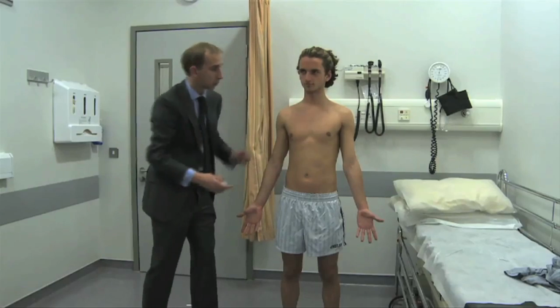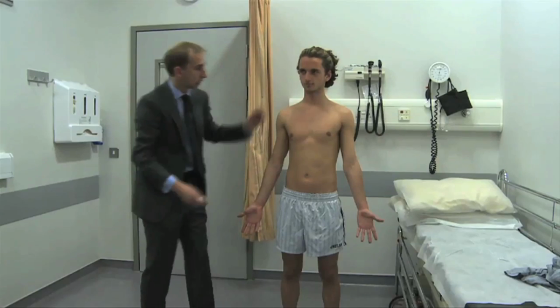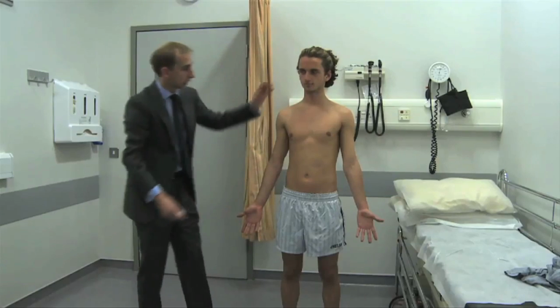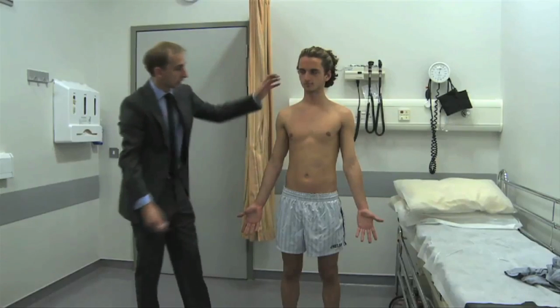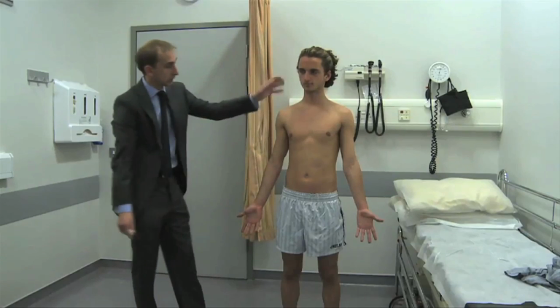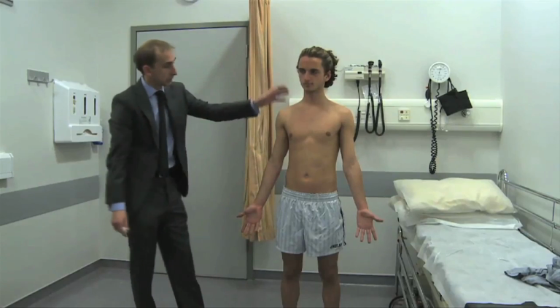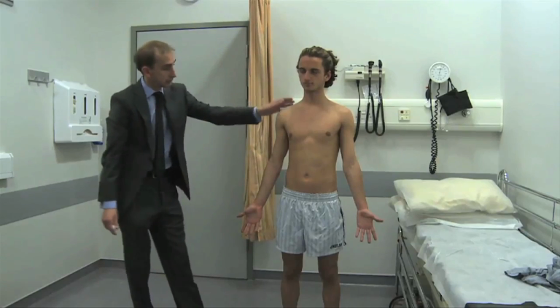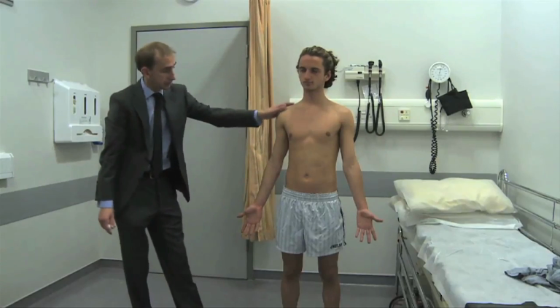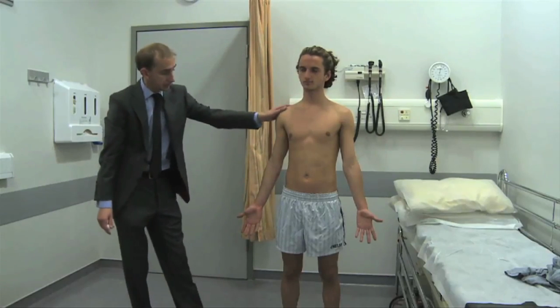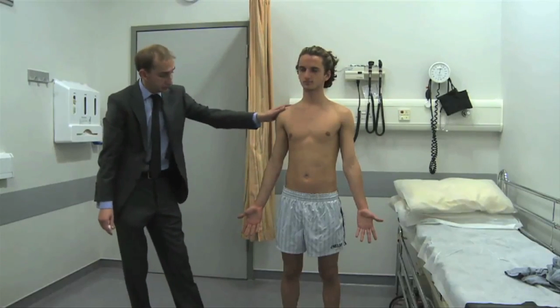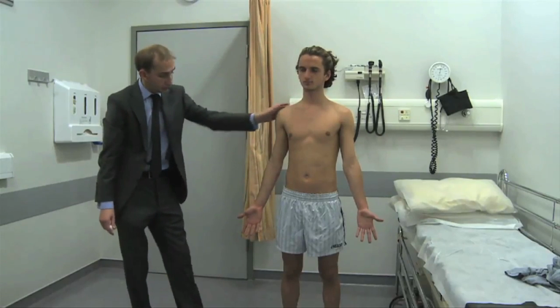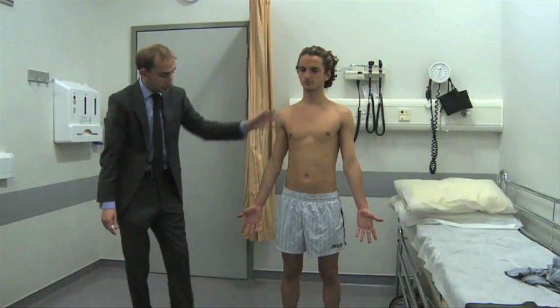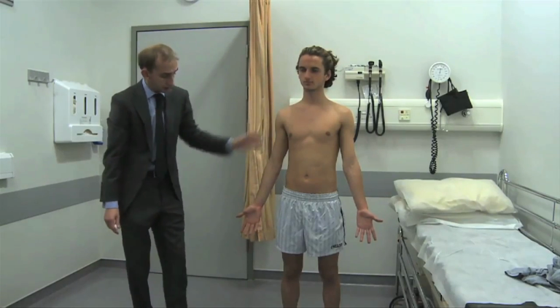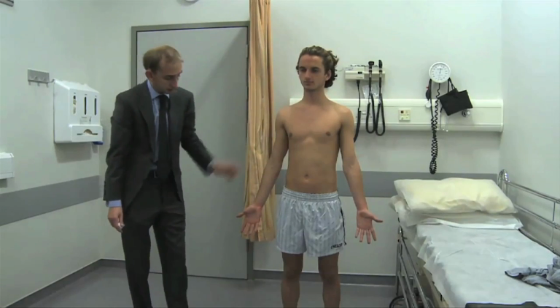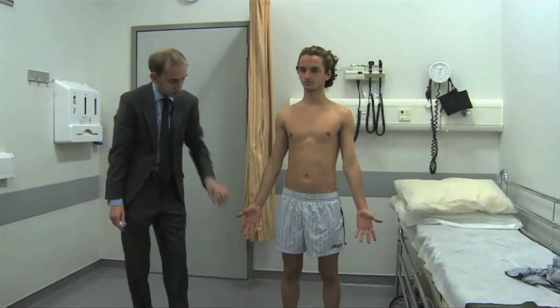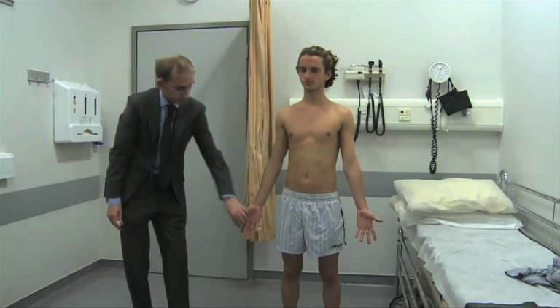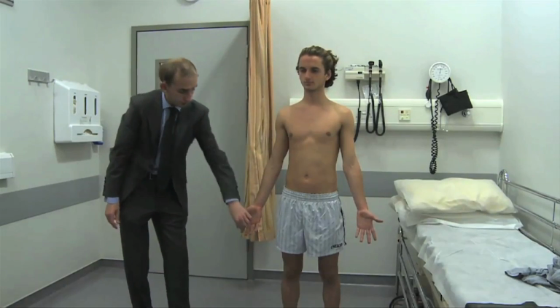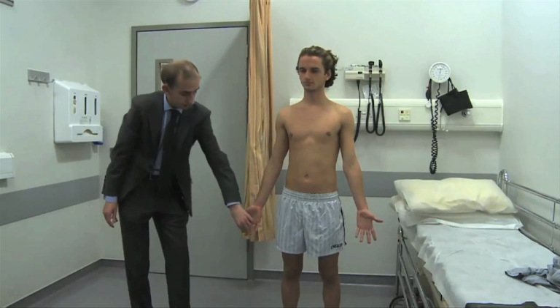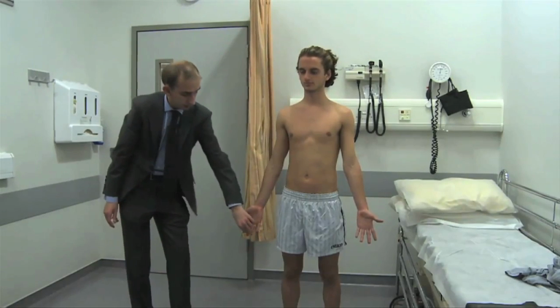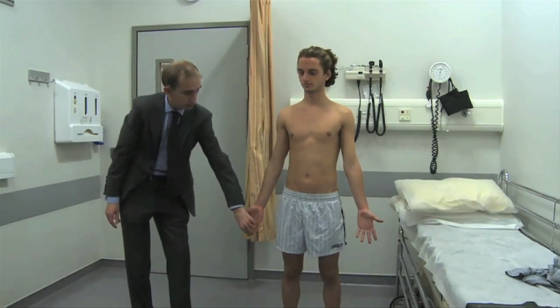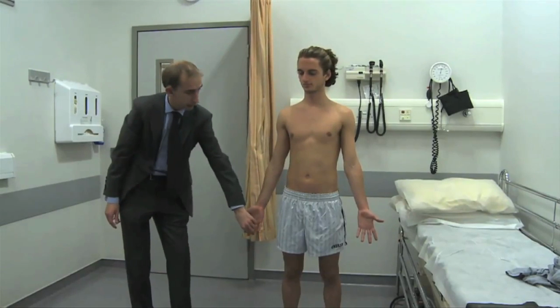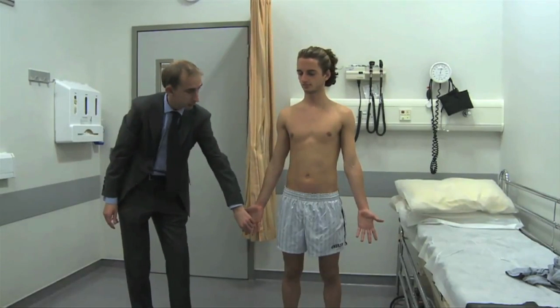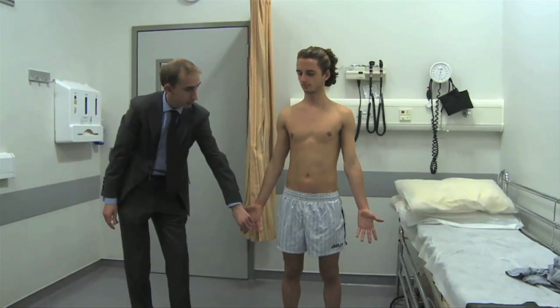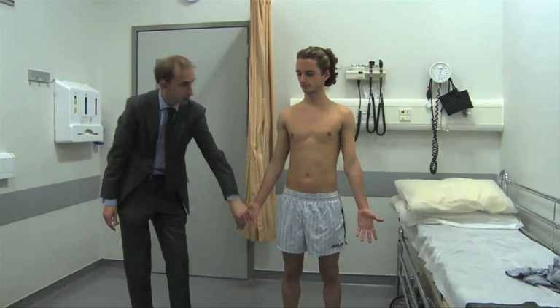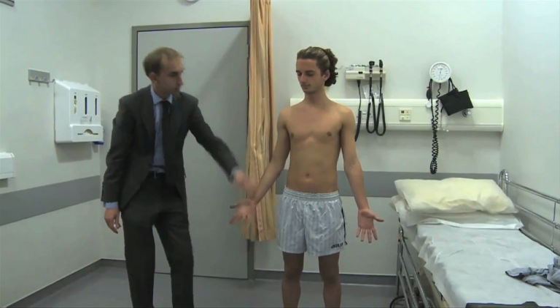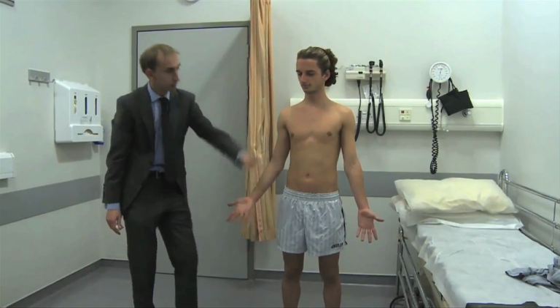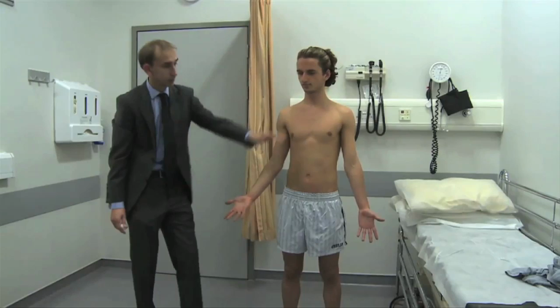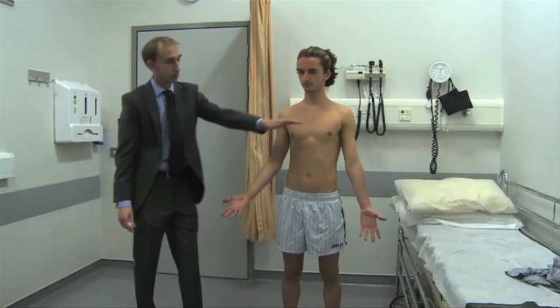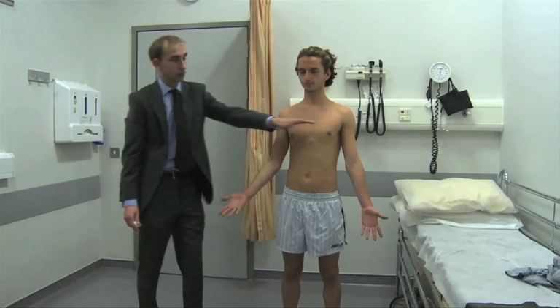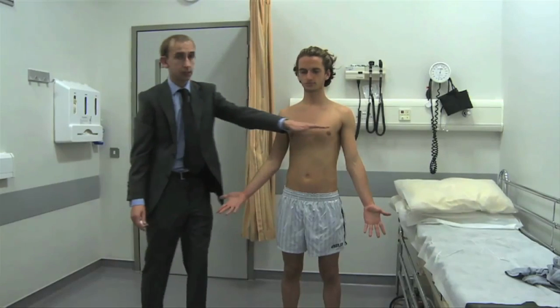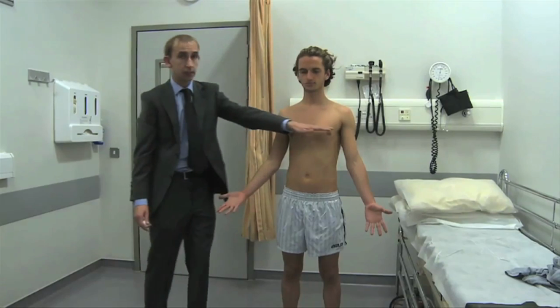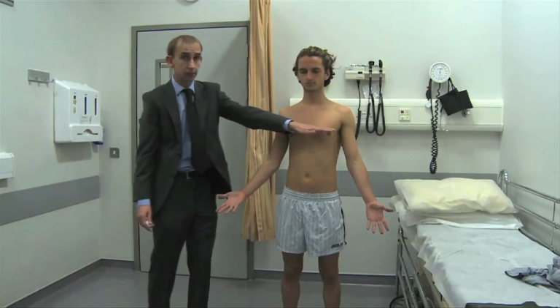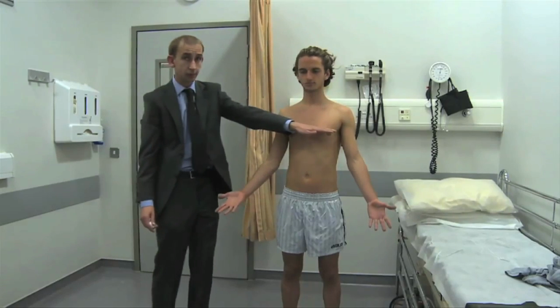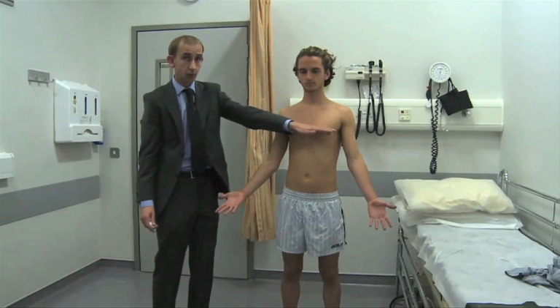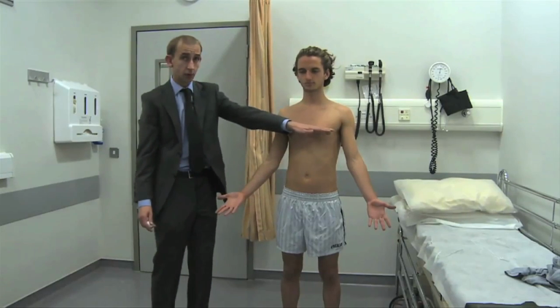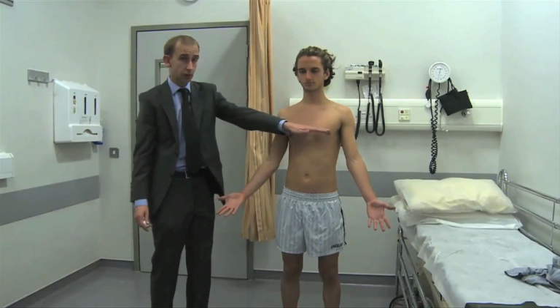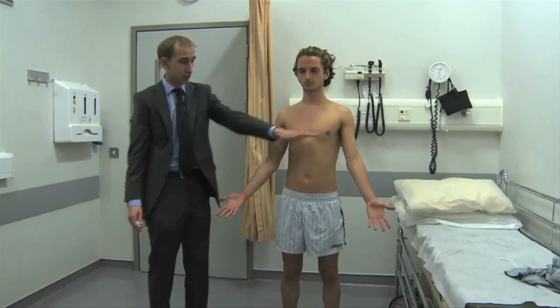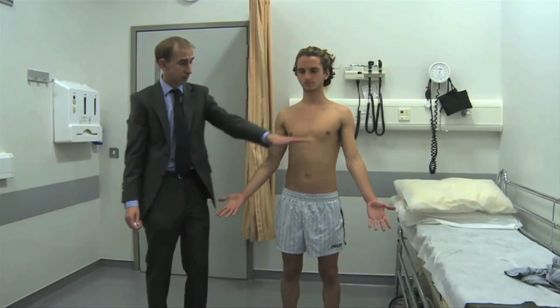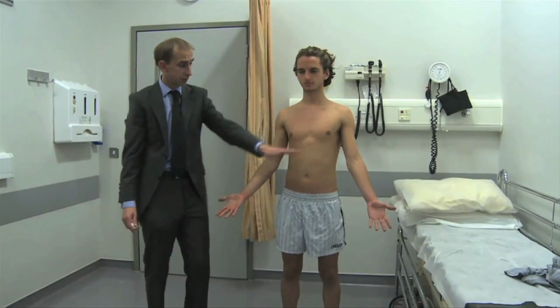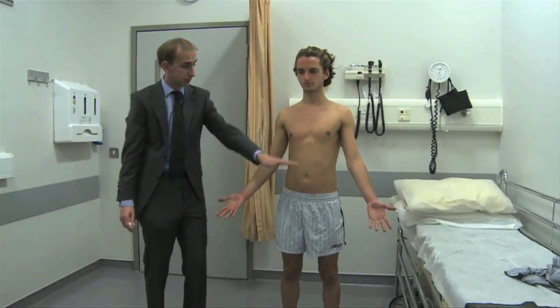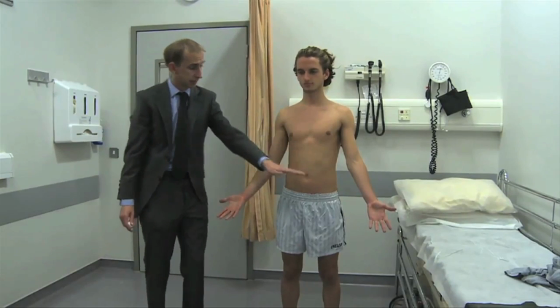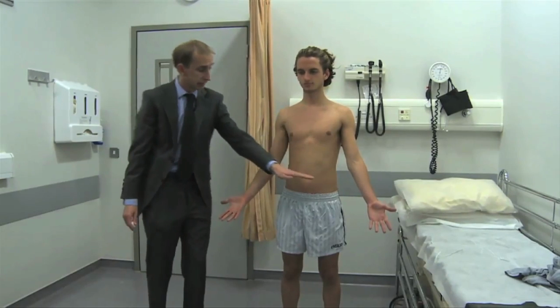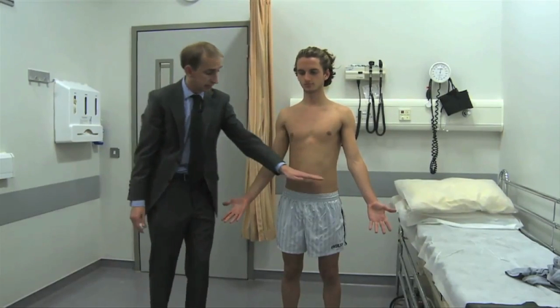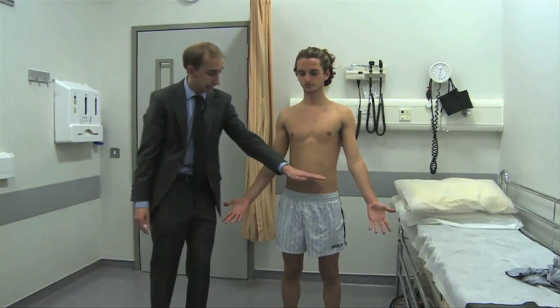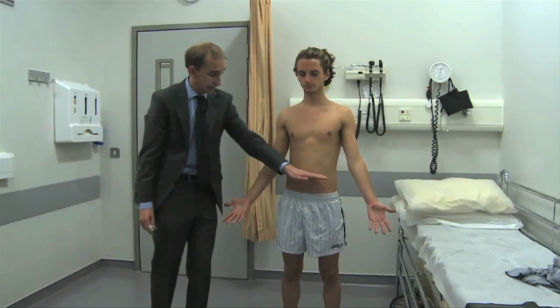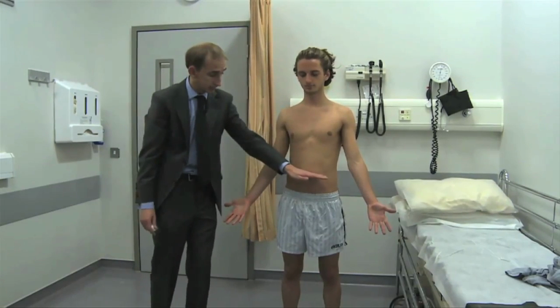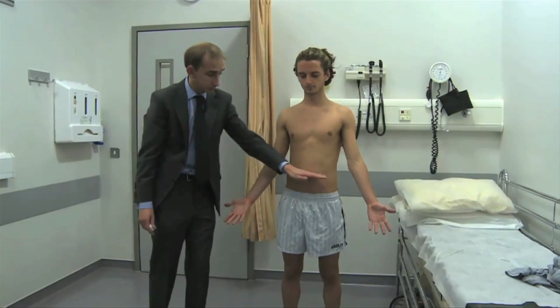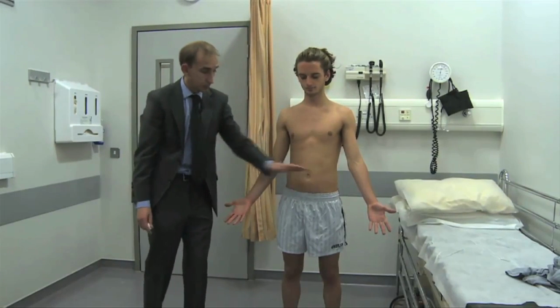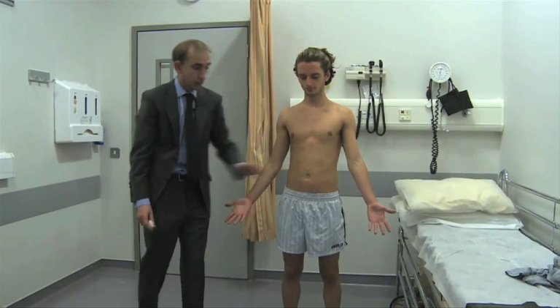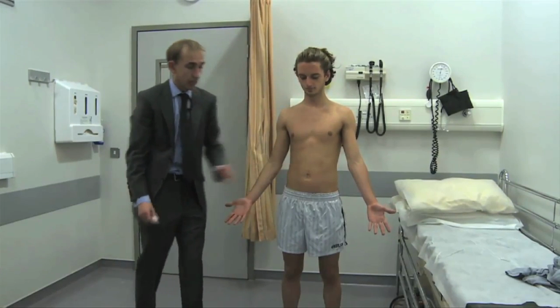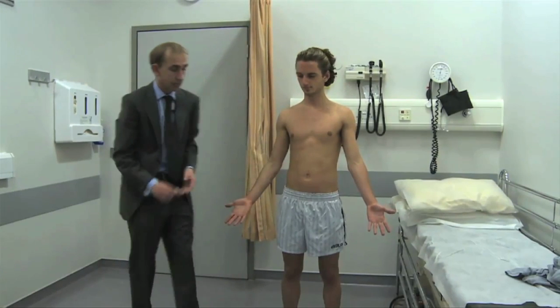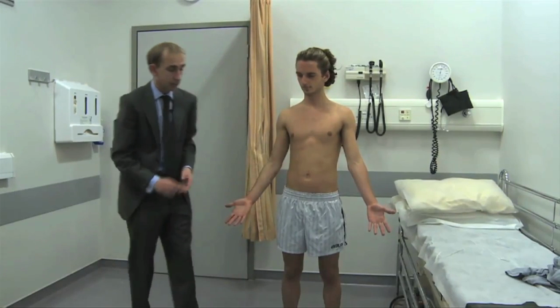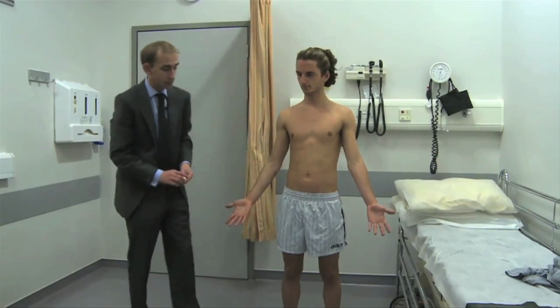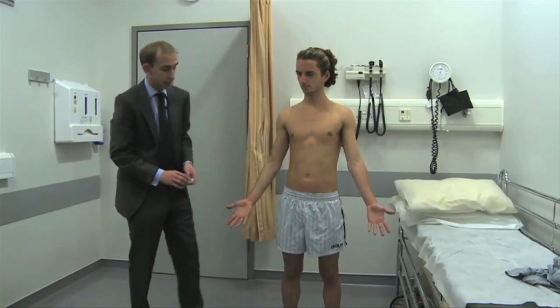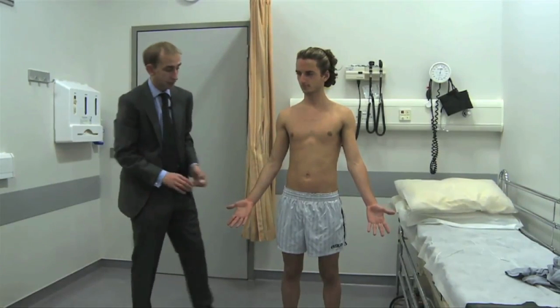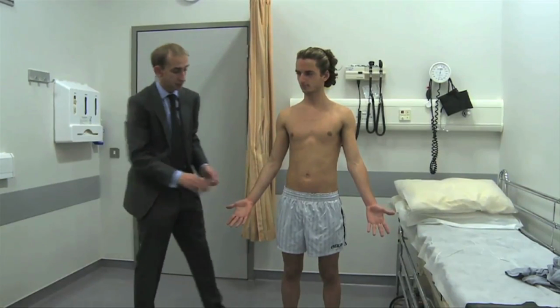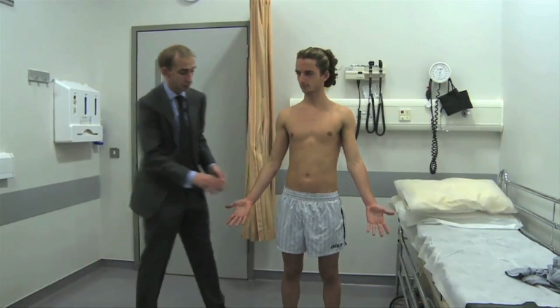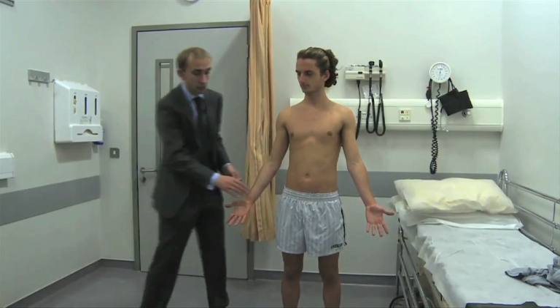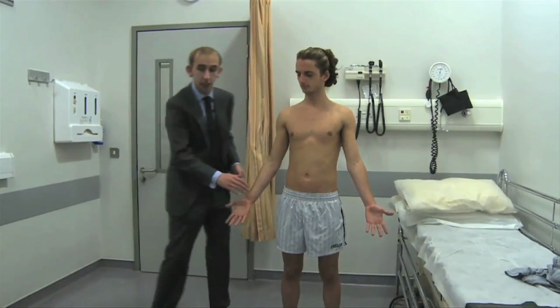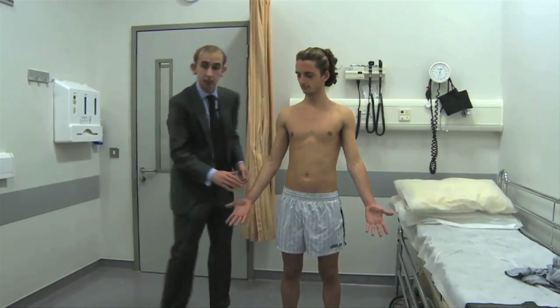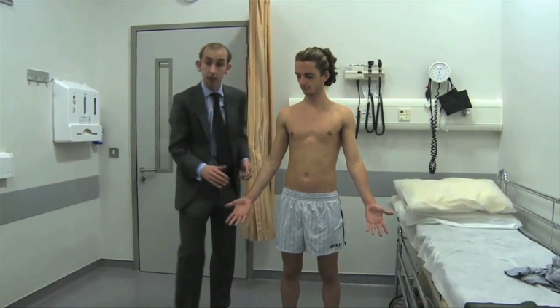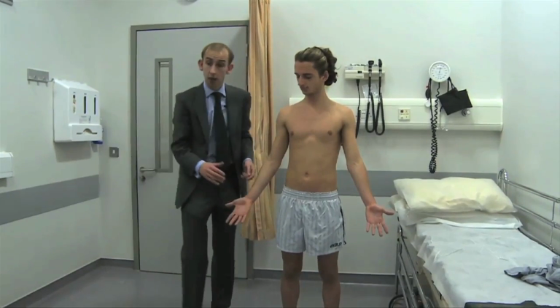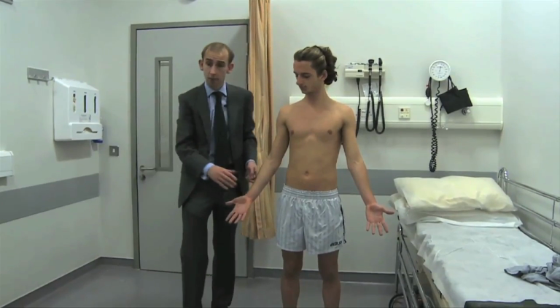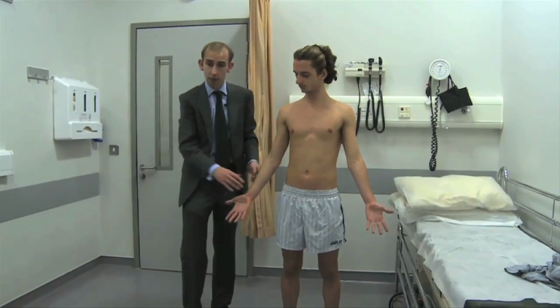So to recap the key anterior landmarks so far: C4, C7, T4, T10 — and then you come down to the lumbar region.